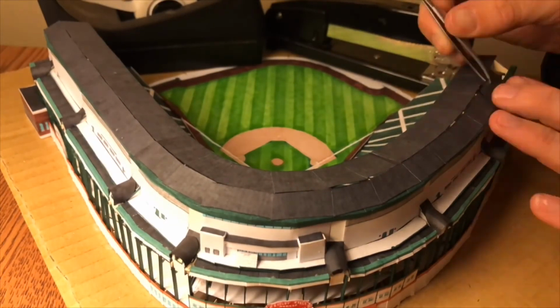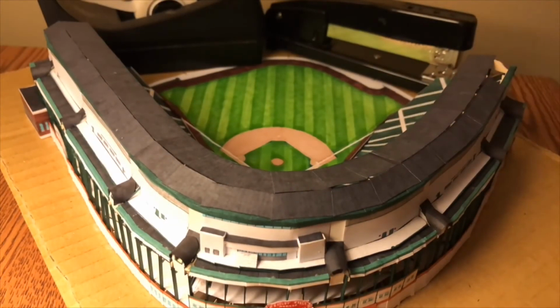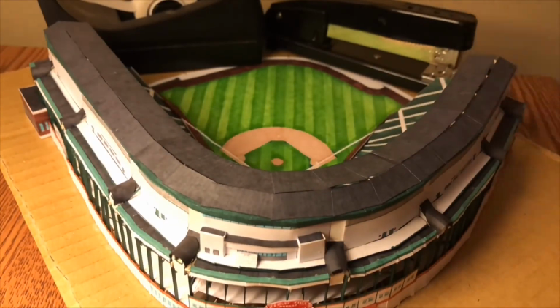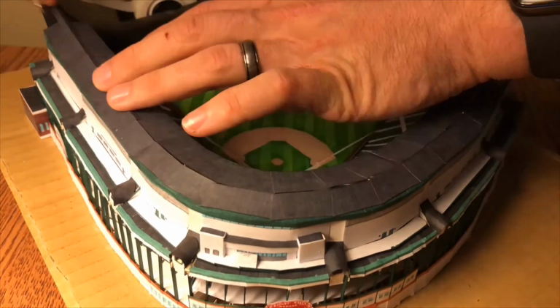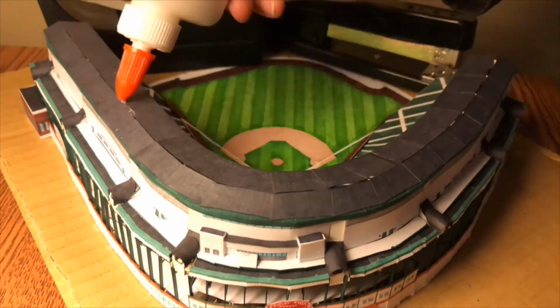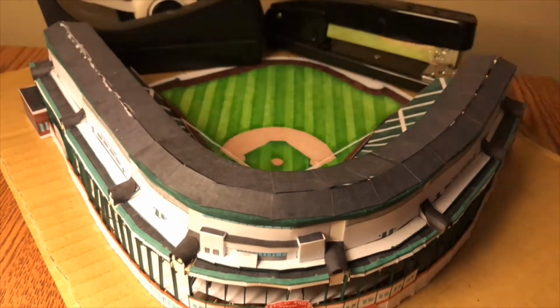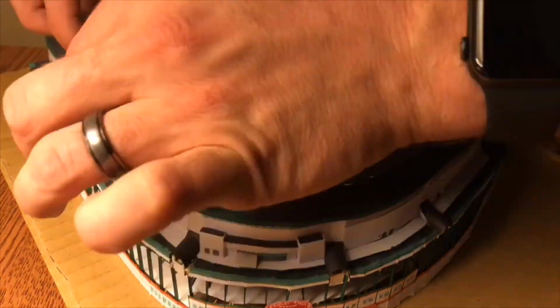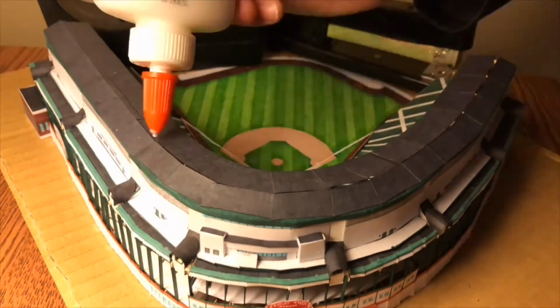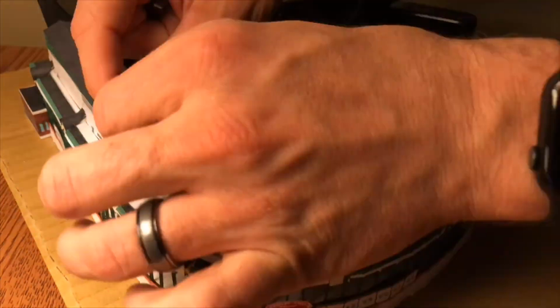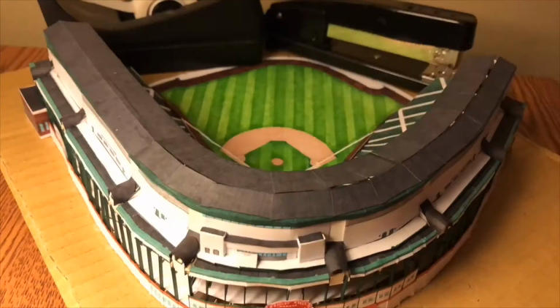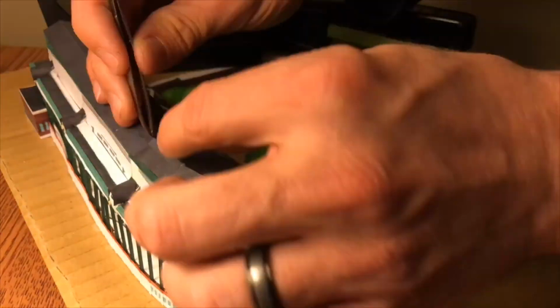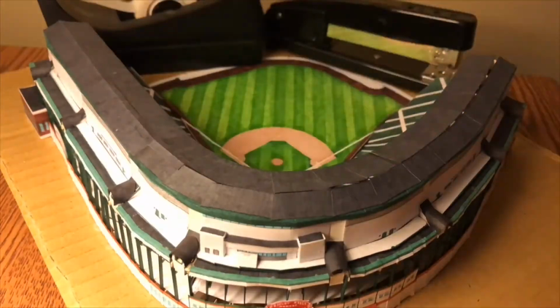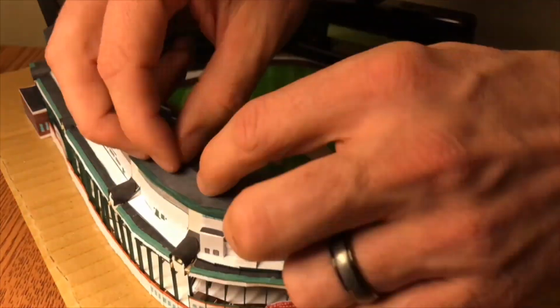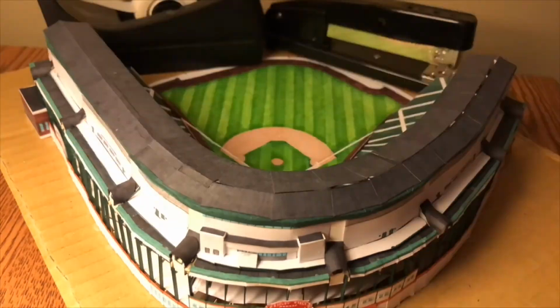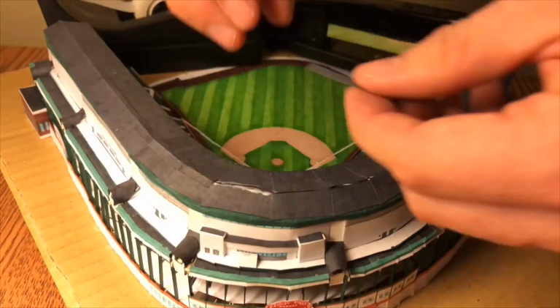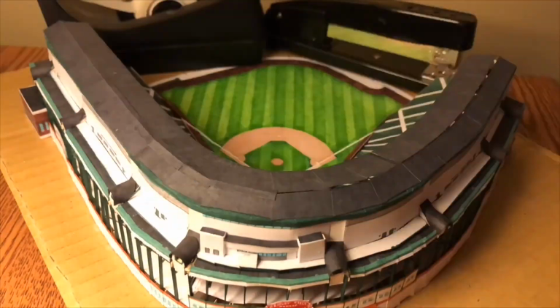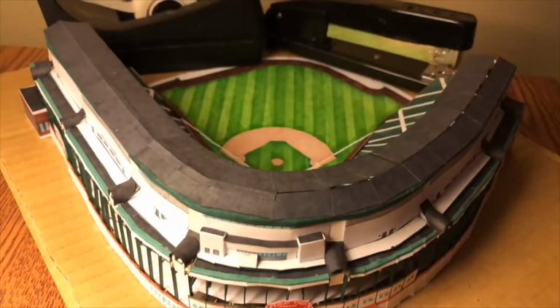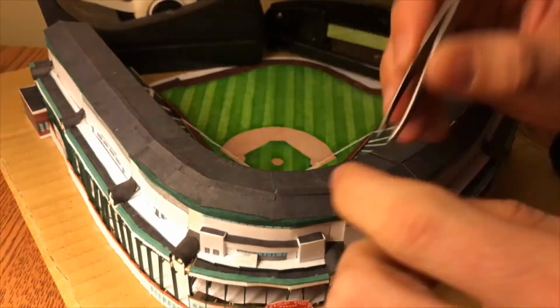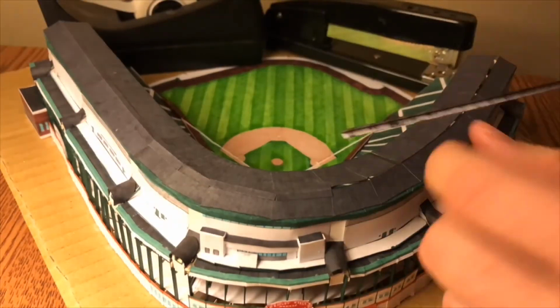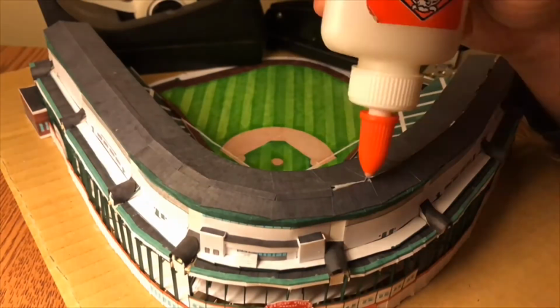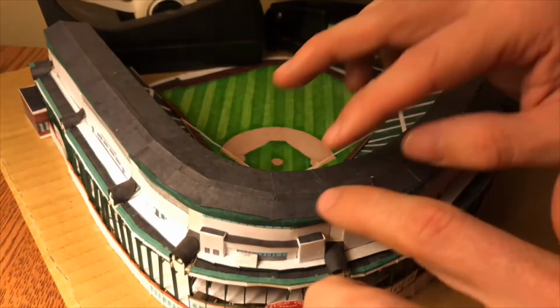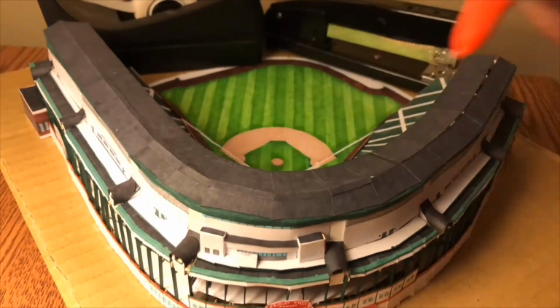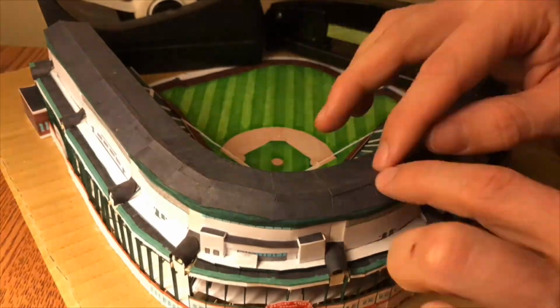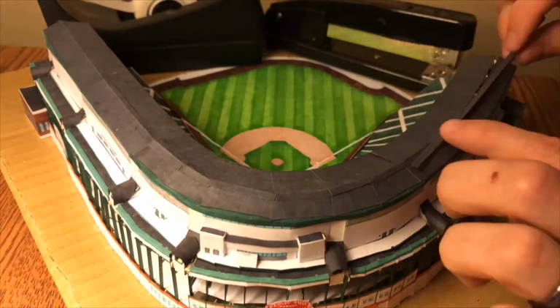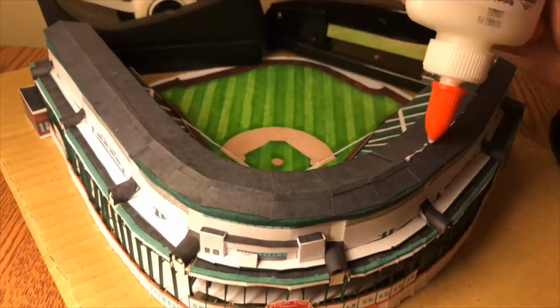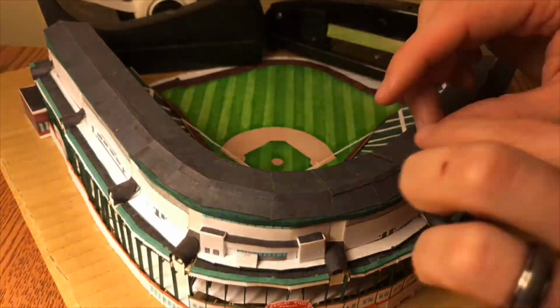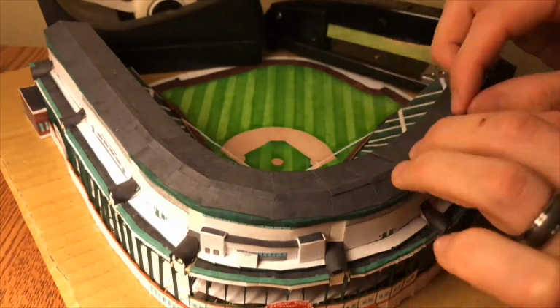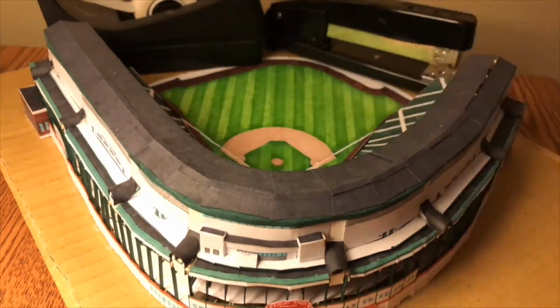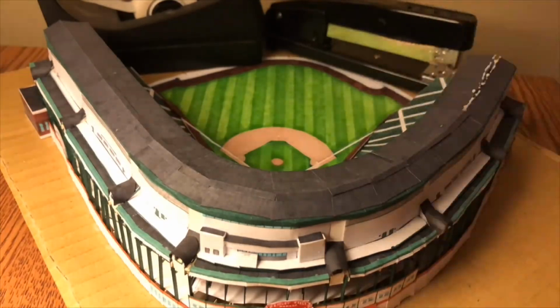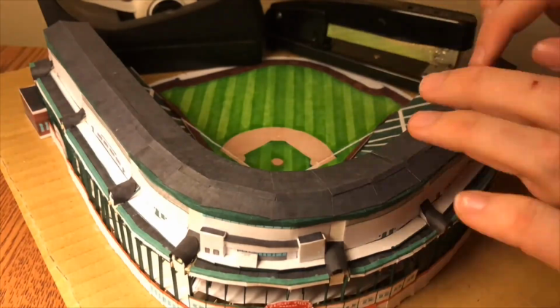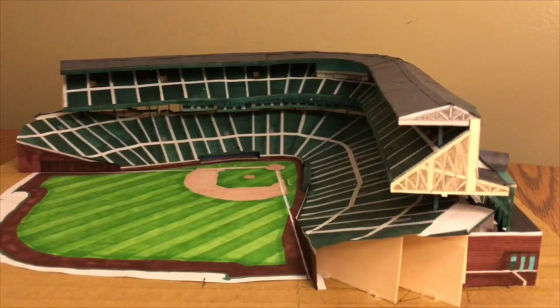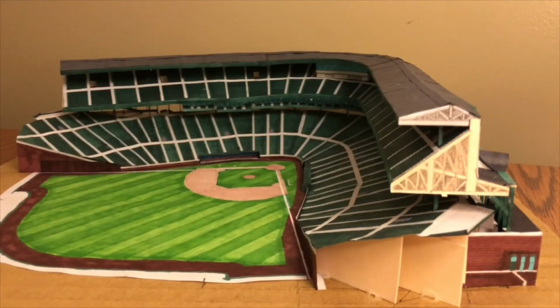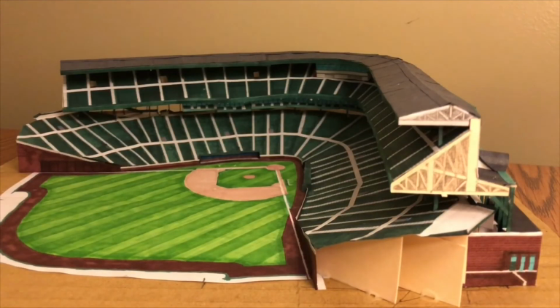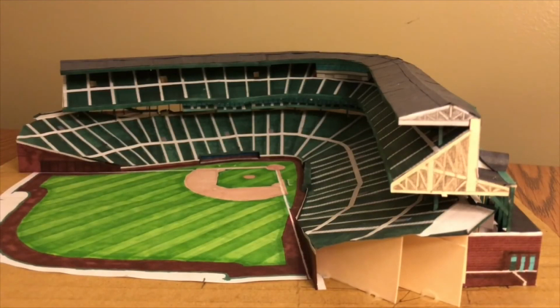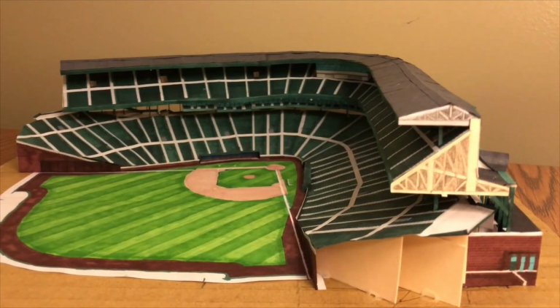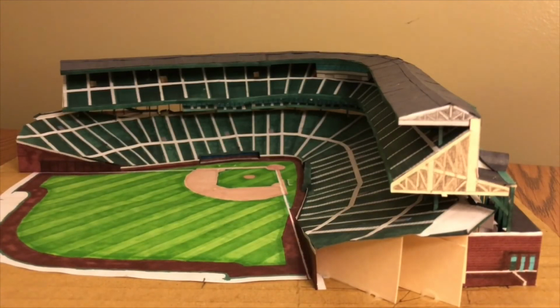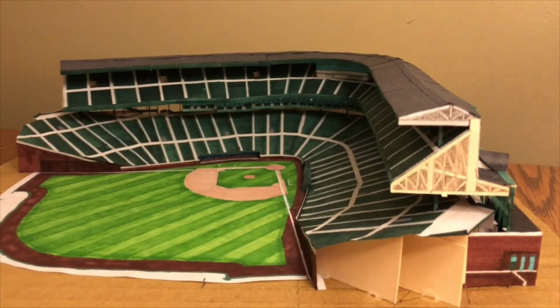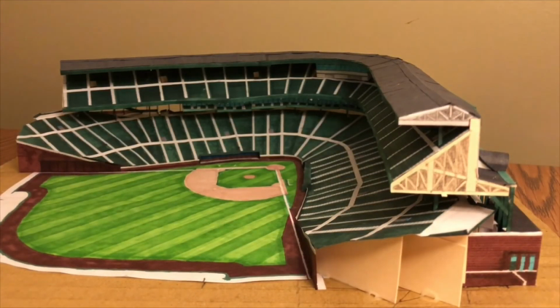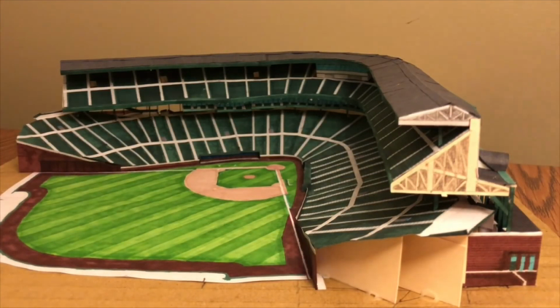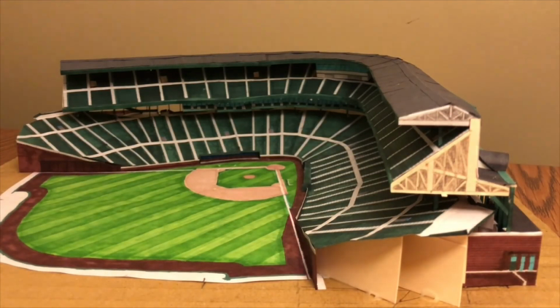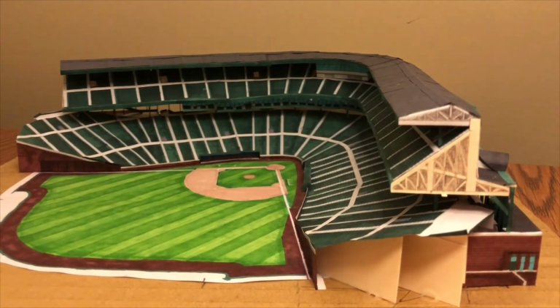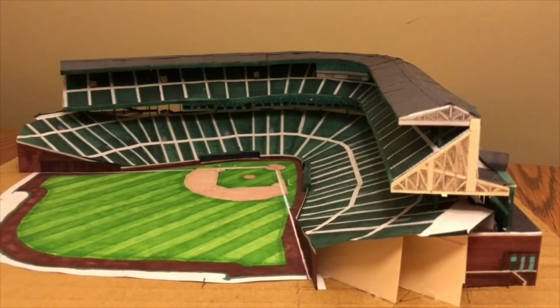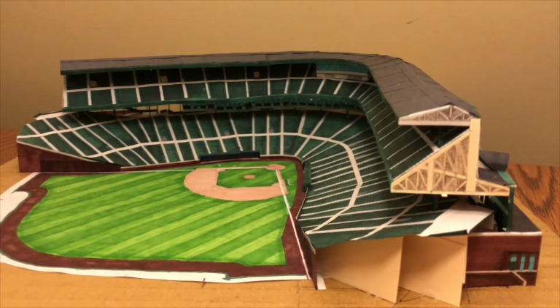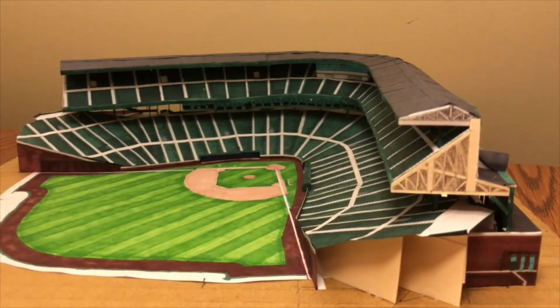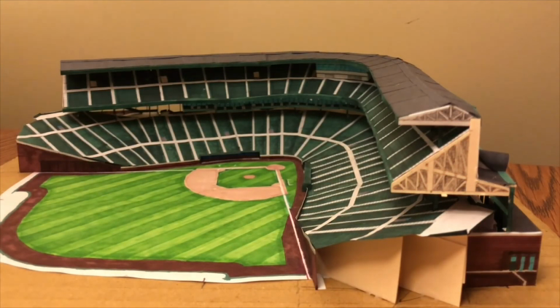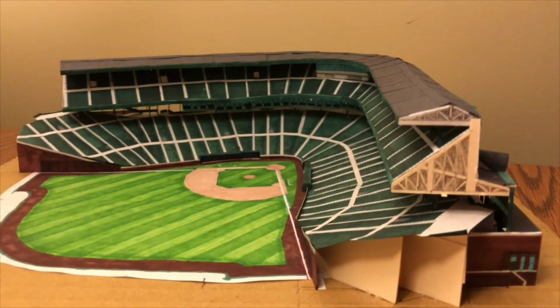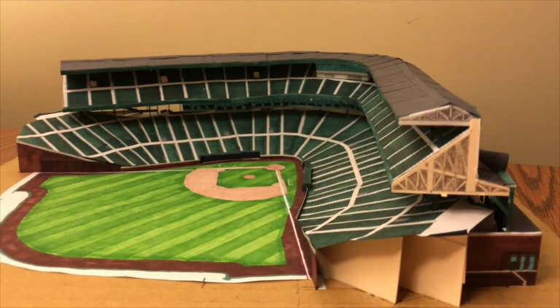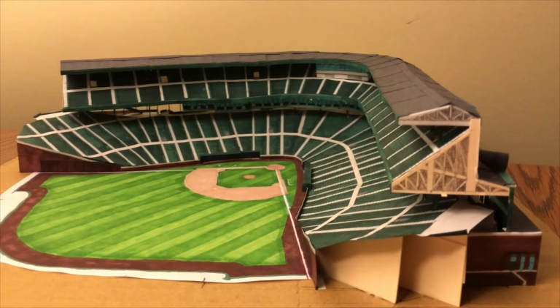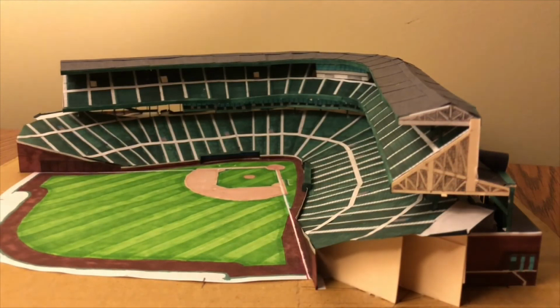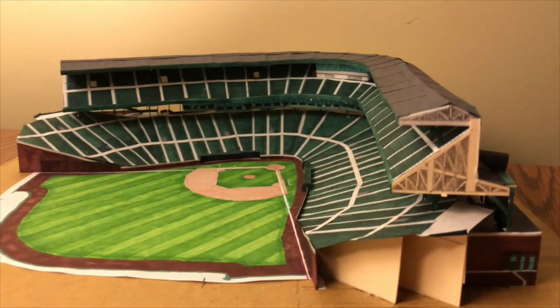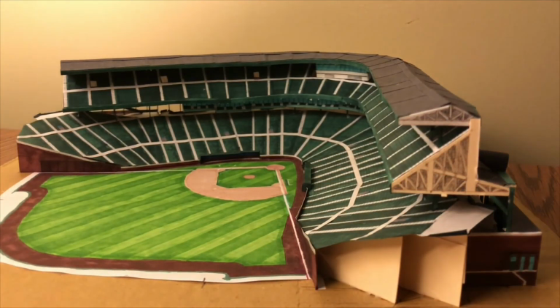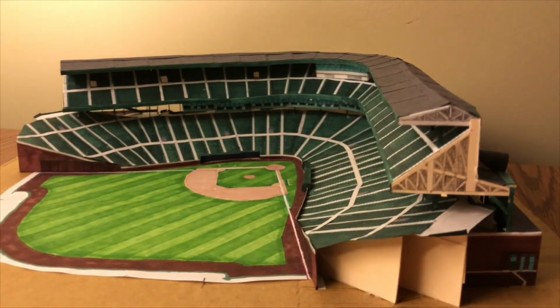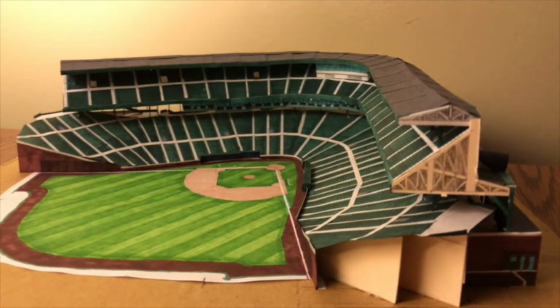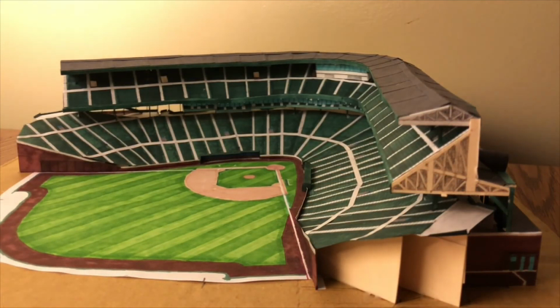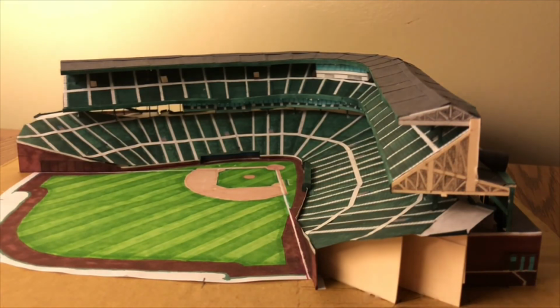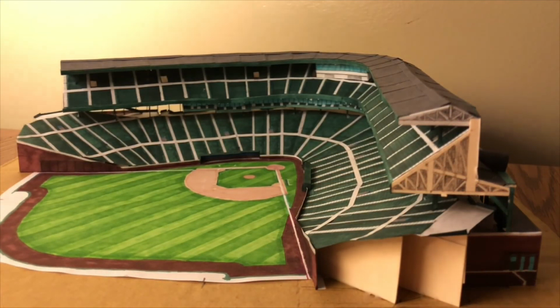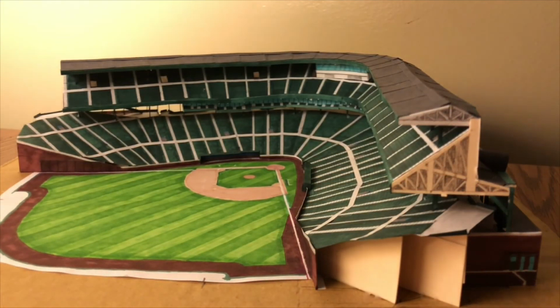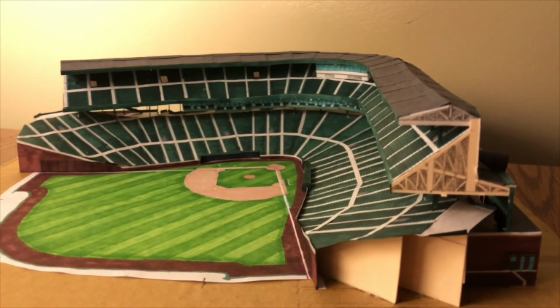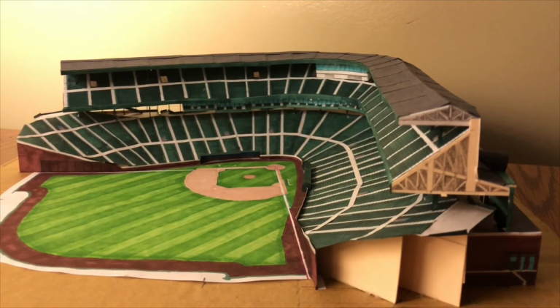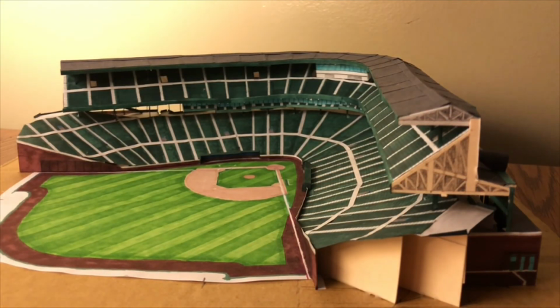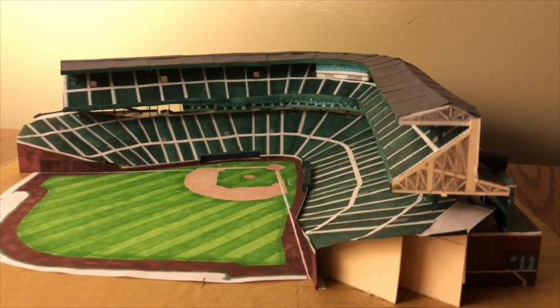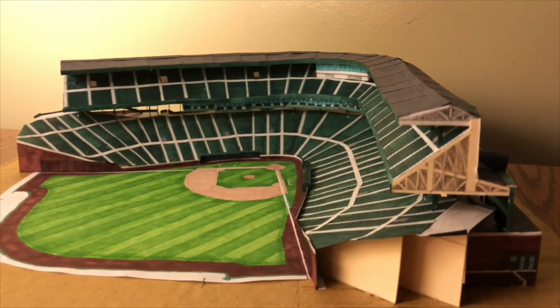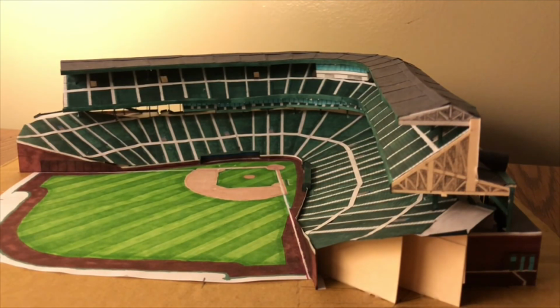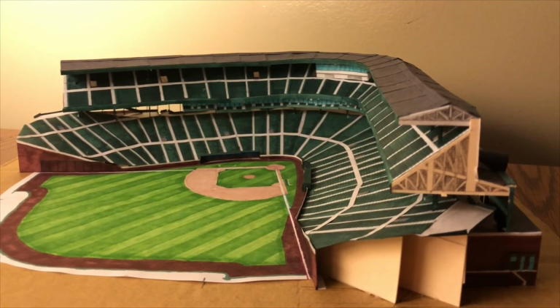Well, that's all I got for you. Hit my logo there to subscribe, and I will catch you on the flippity-flip.